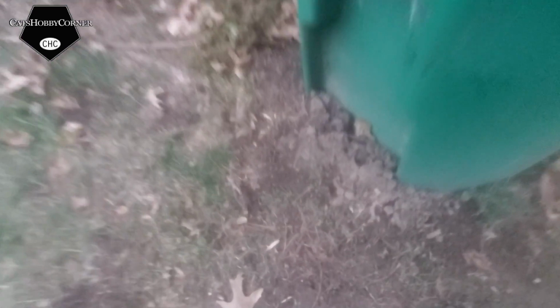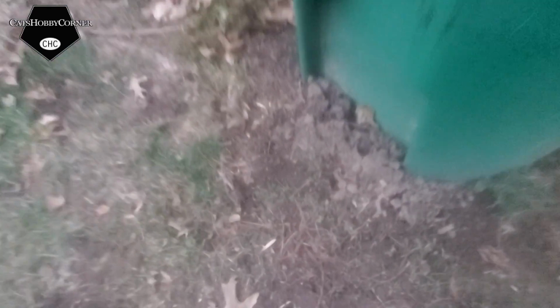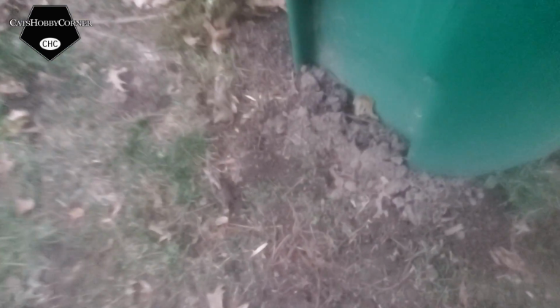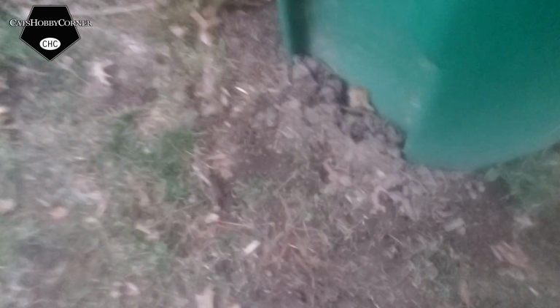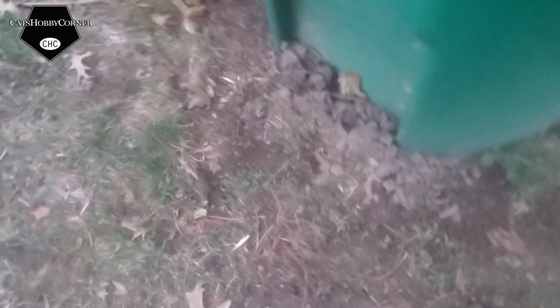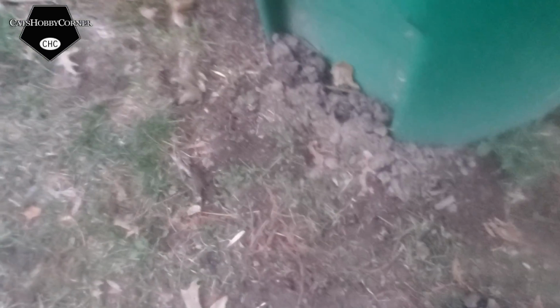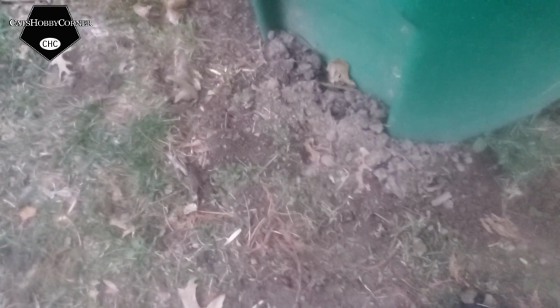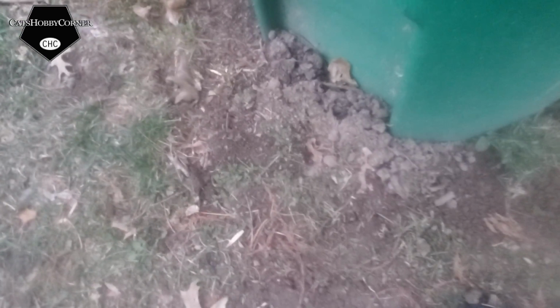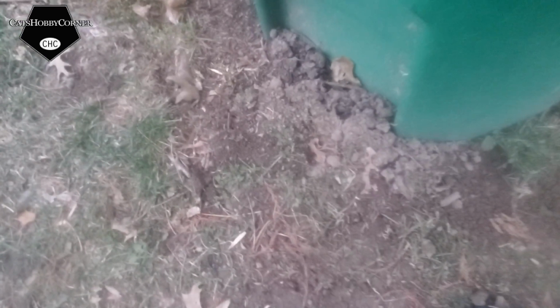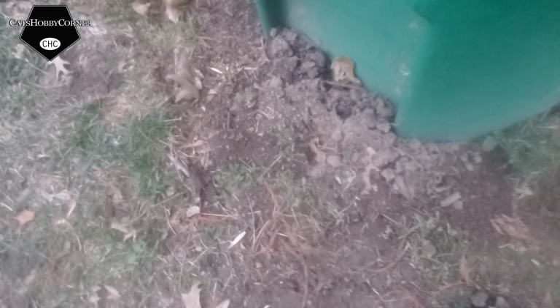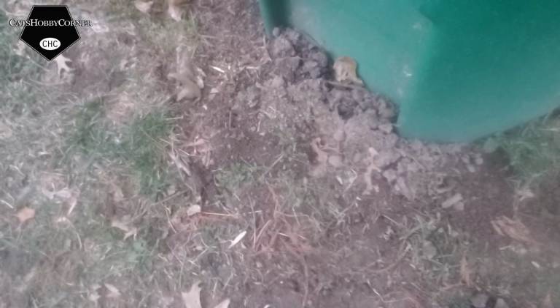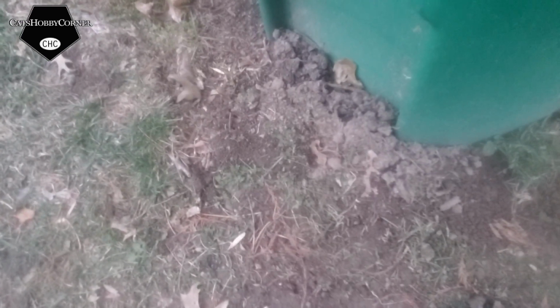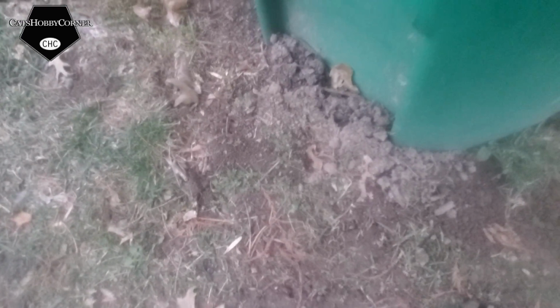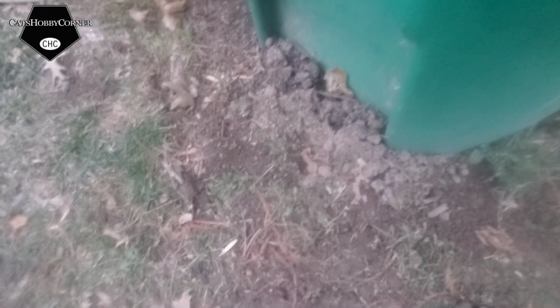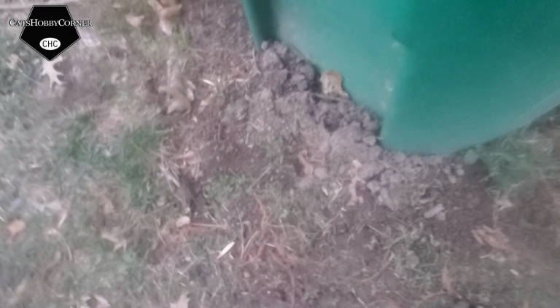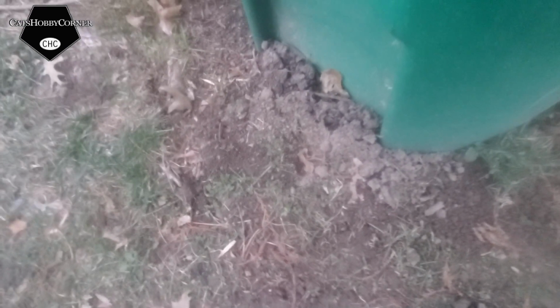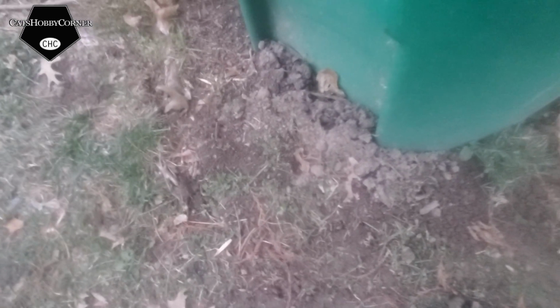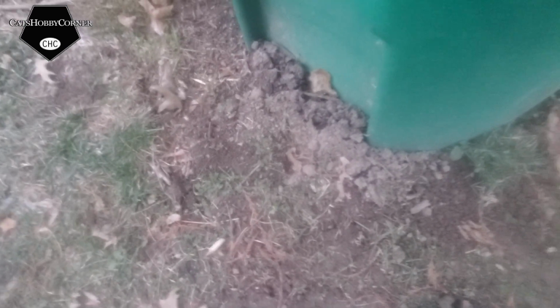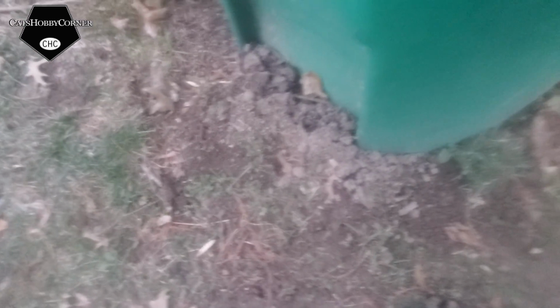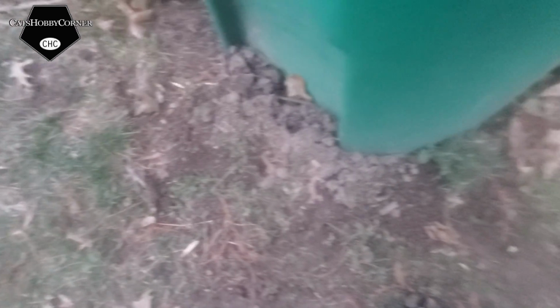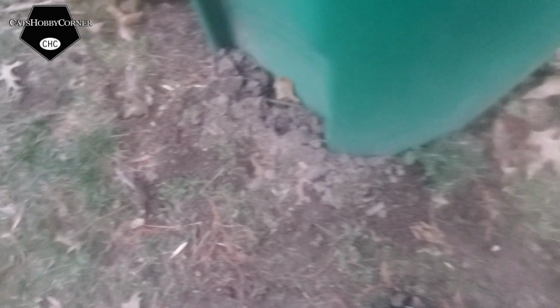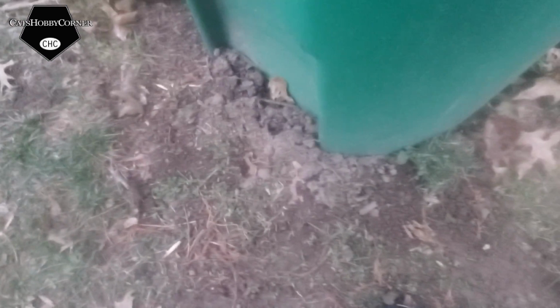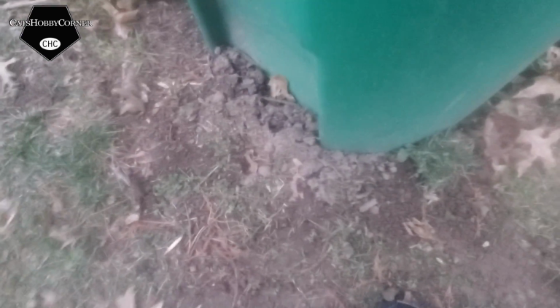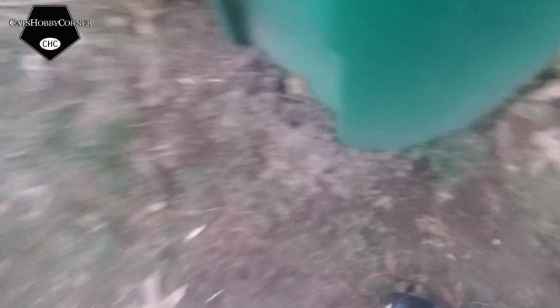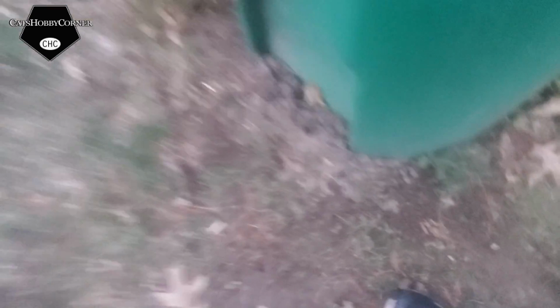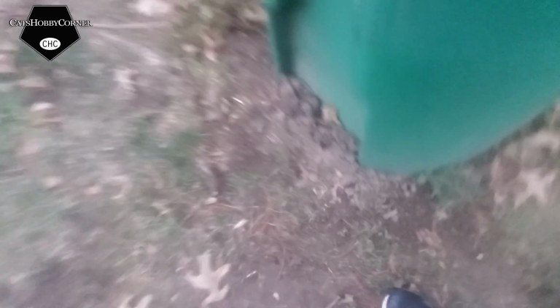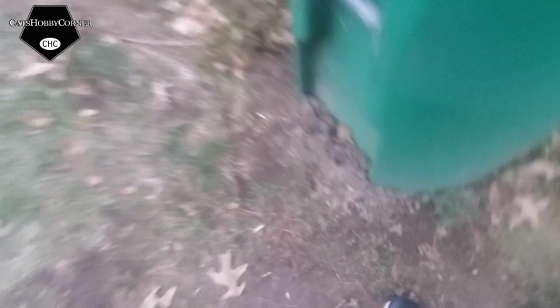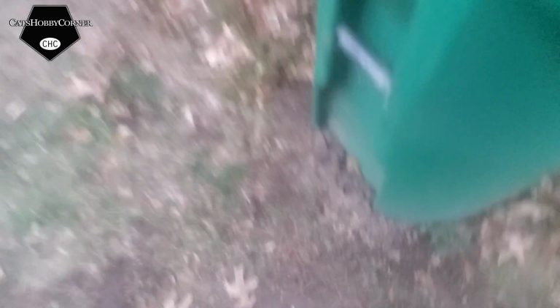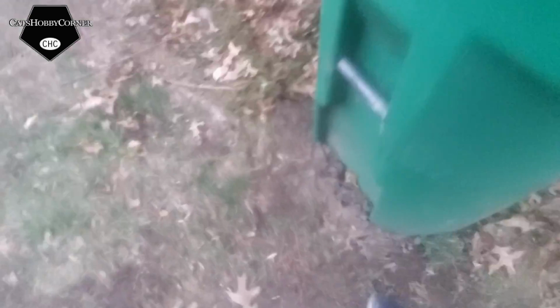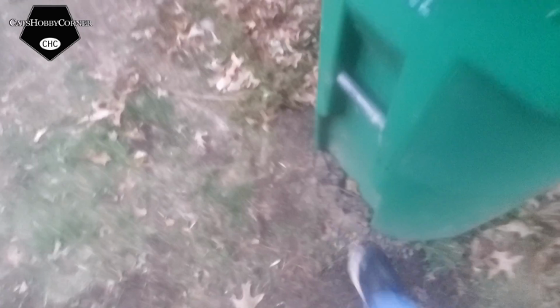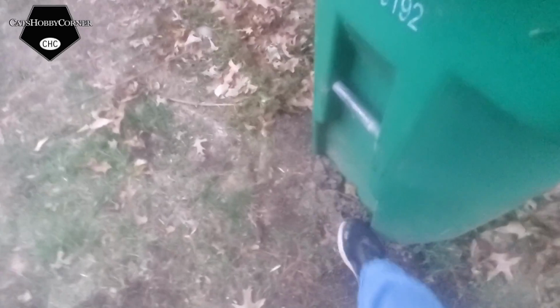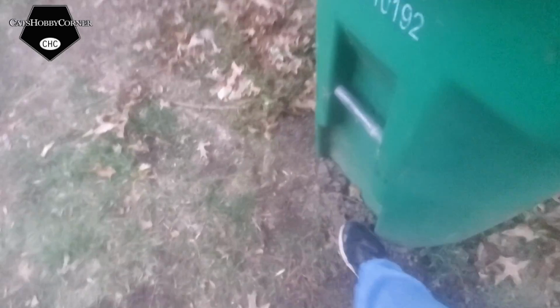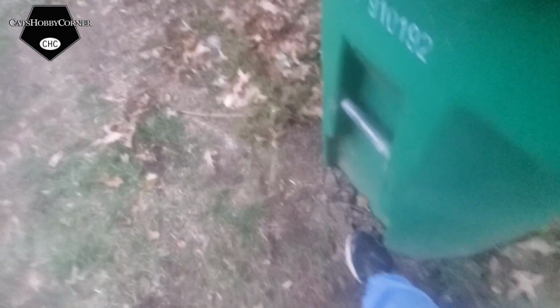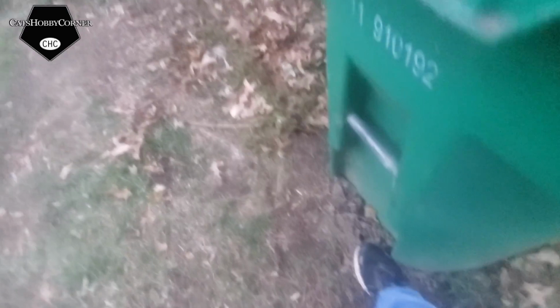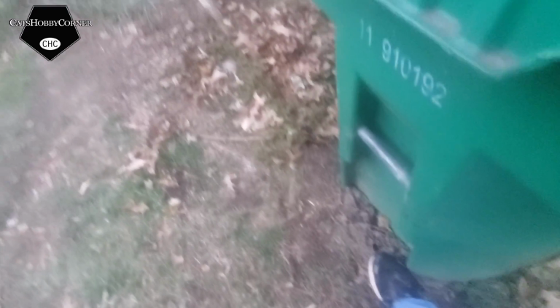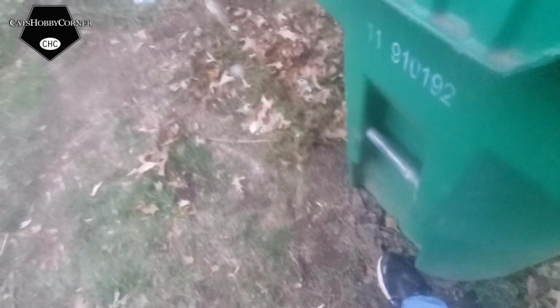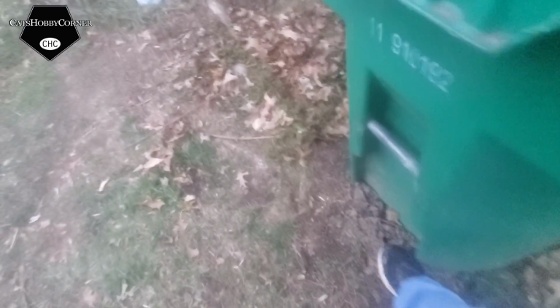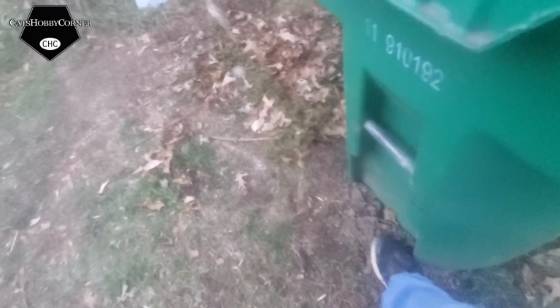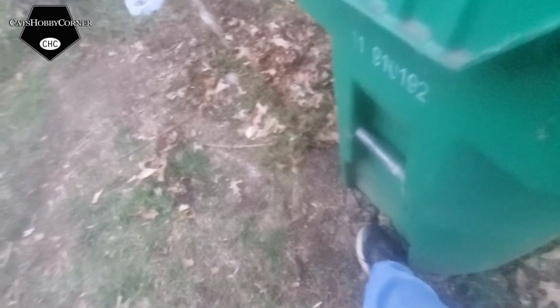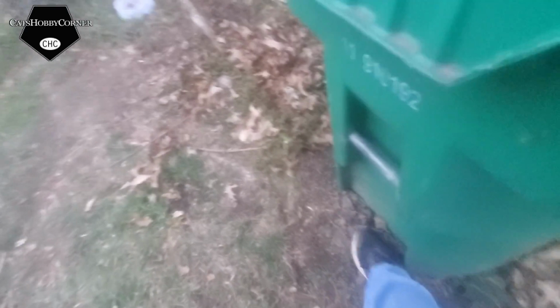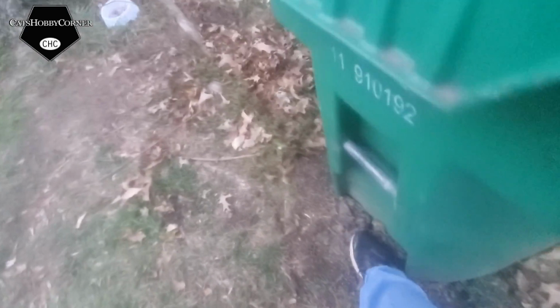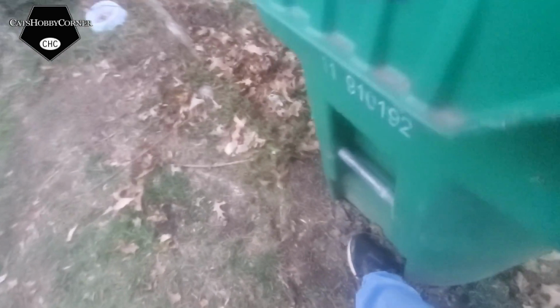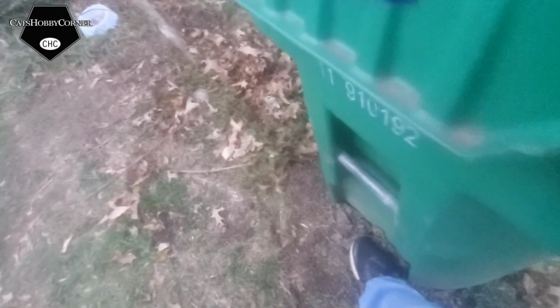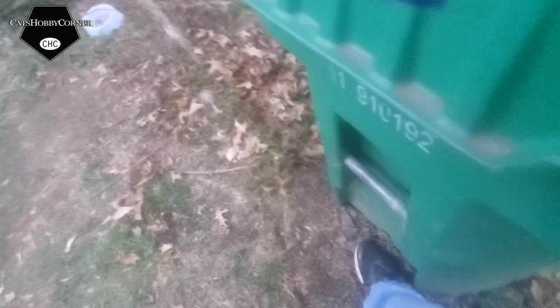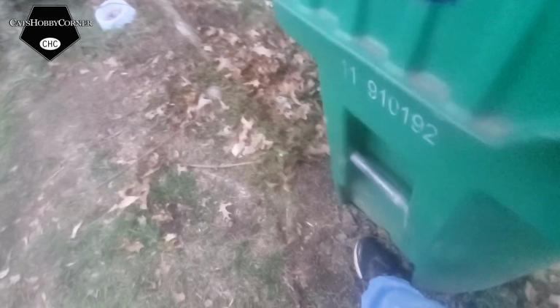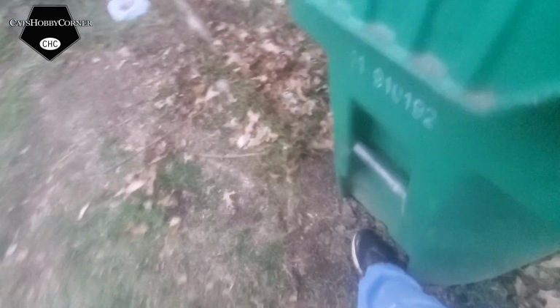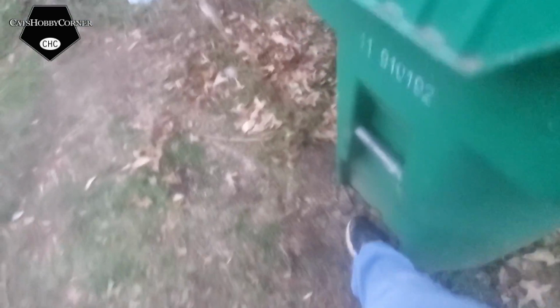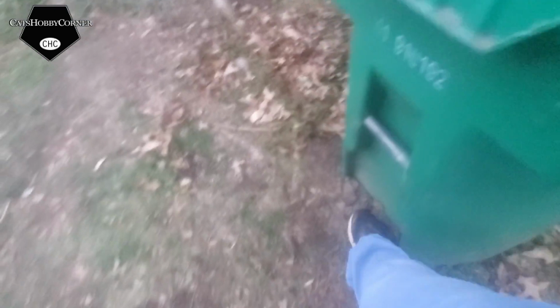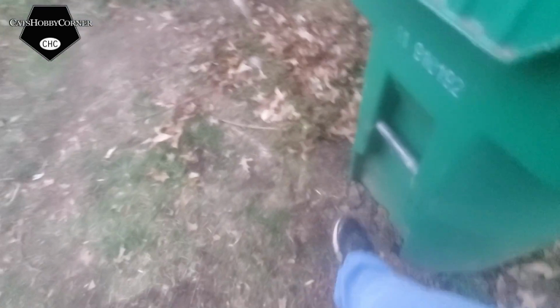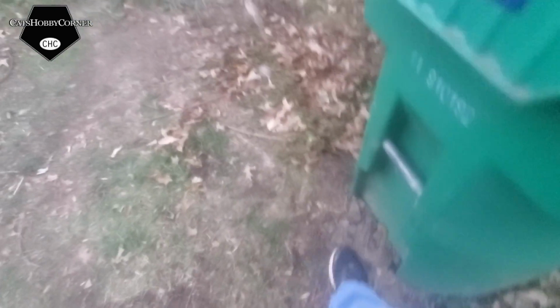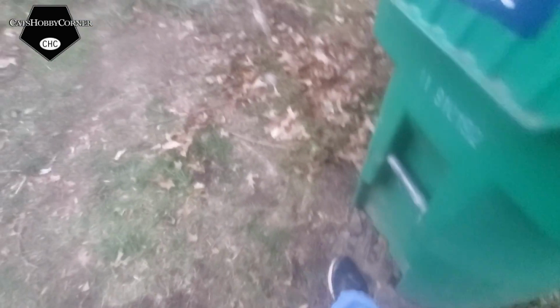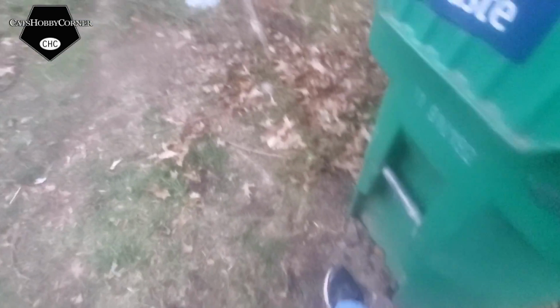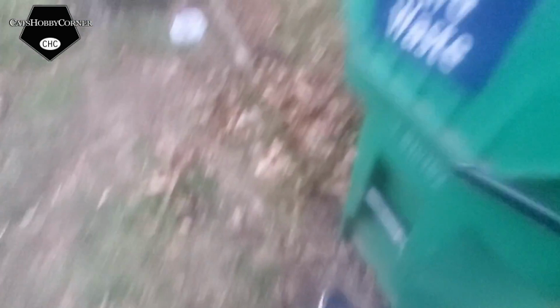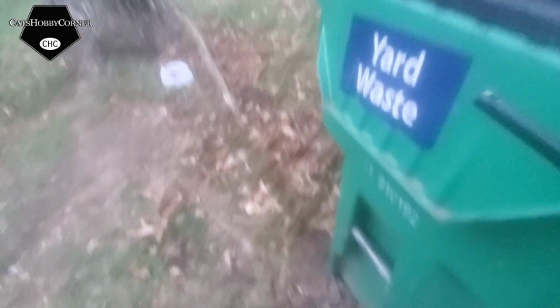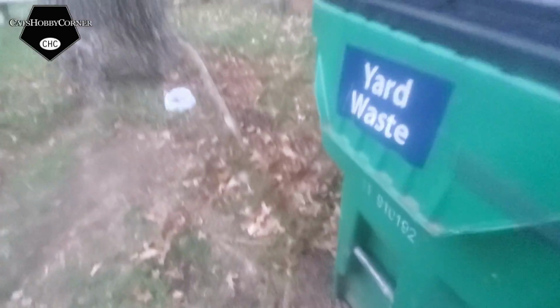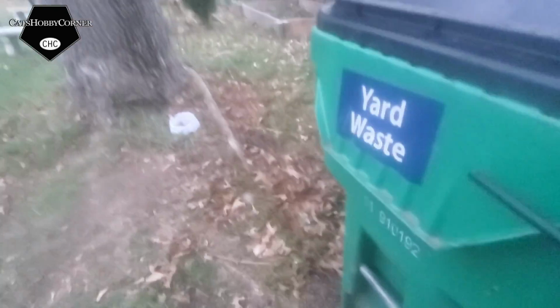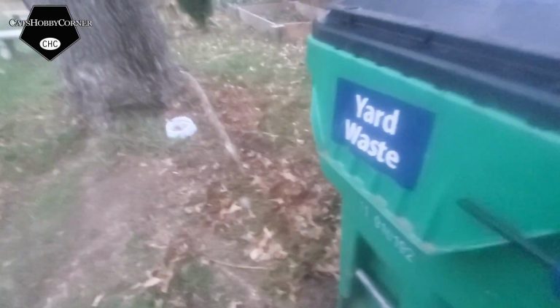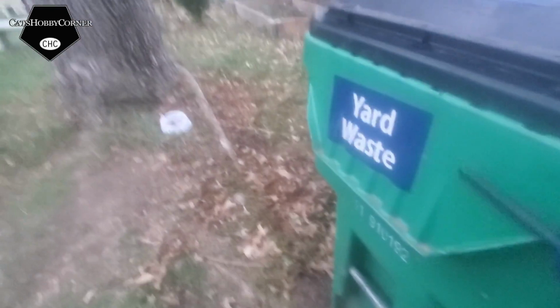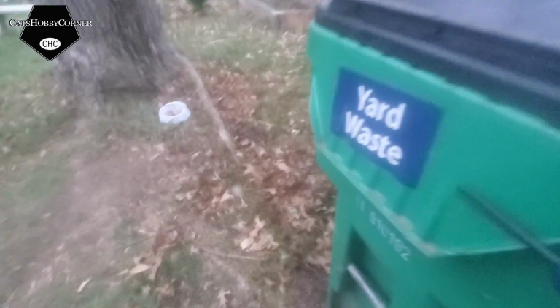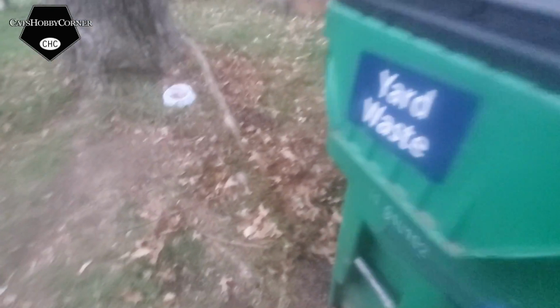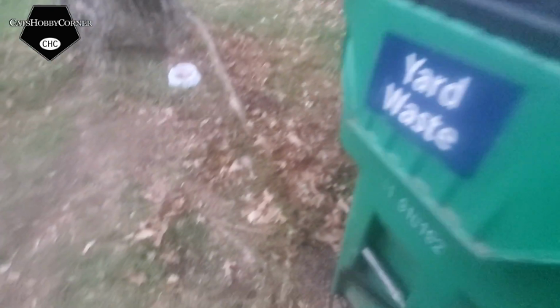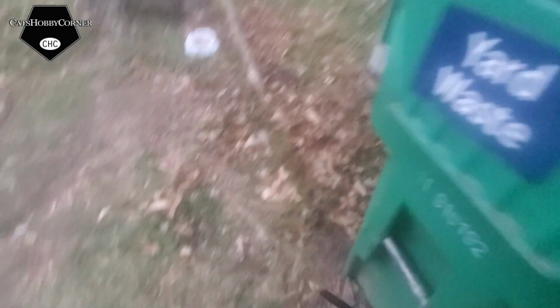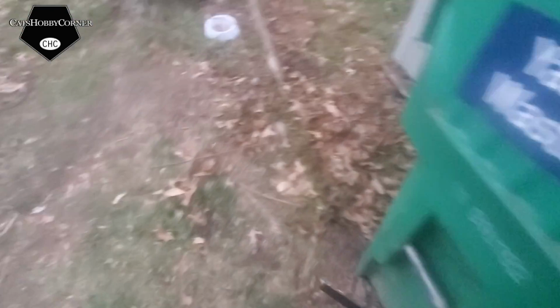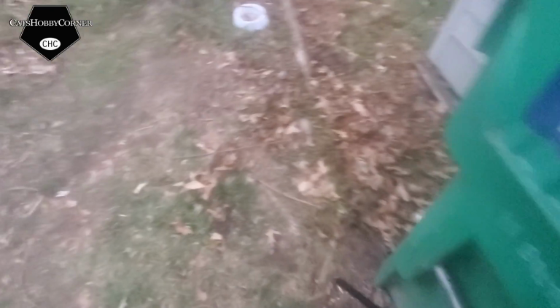Yeah, look, they're just all over the place — even trying to go under the garbage can. Oh, this is my yard waste.